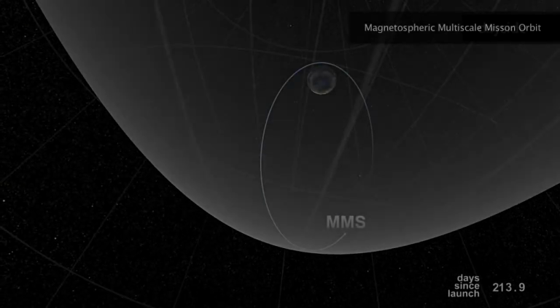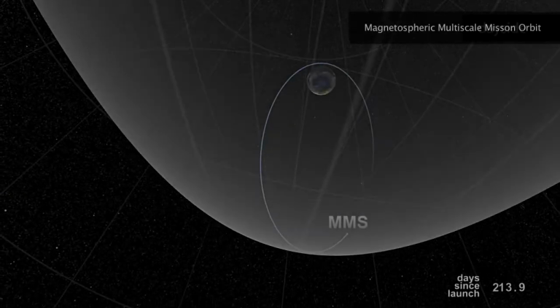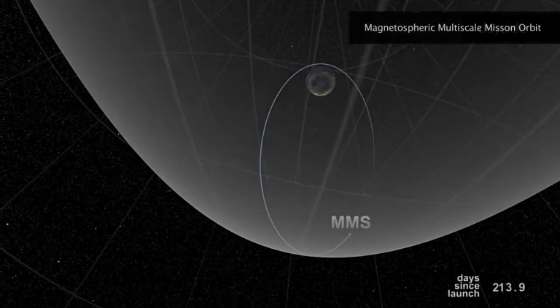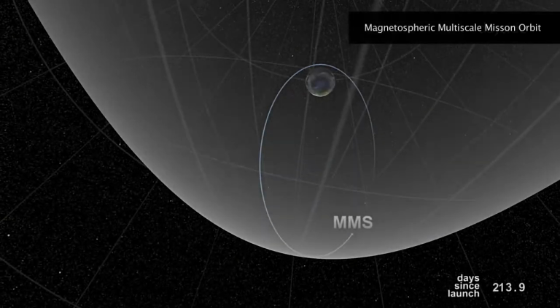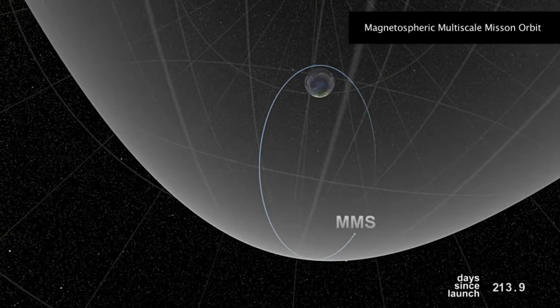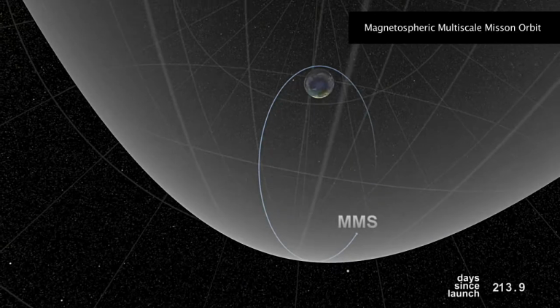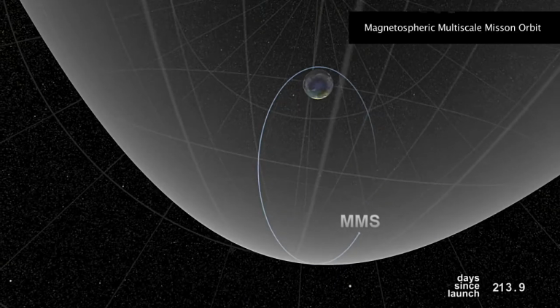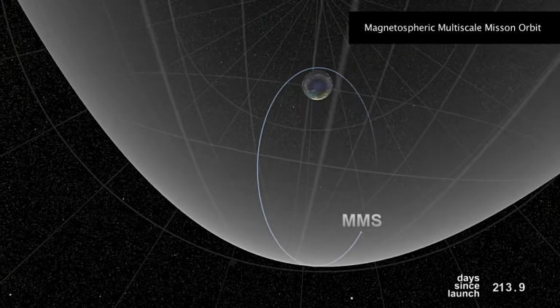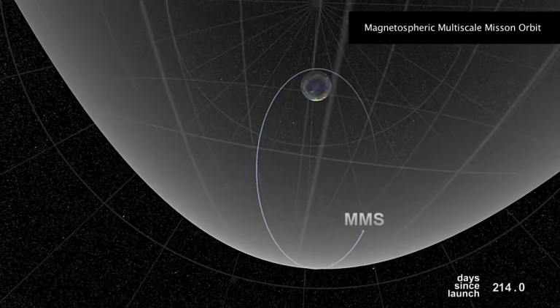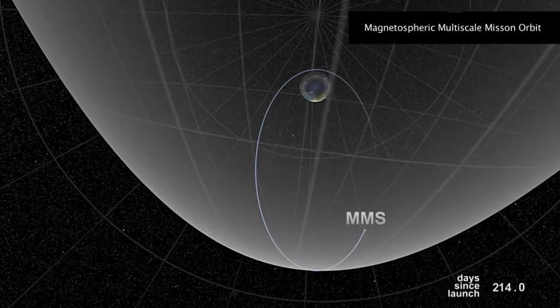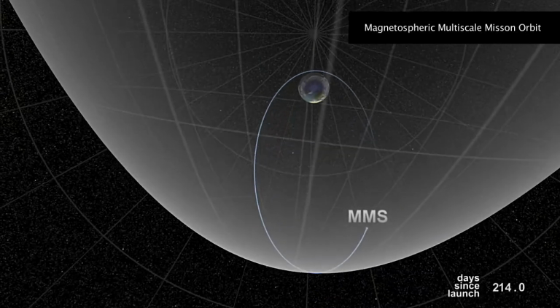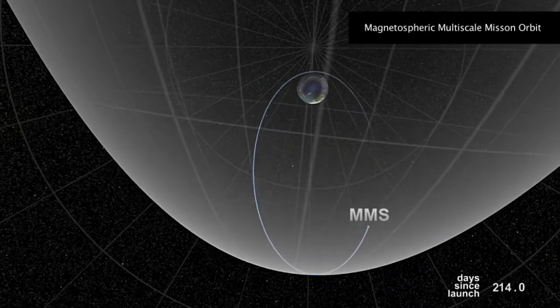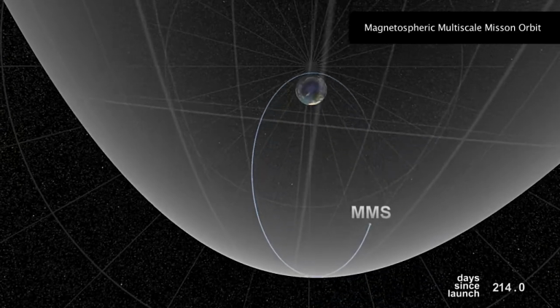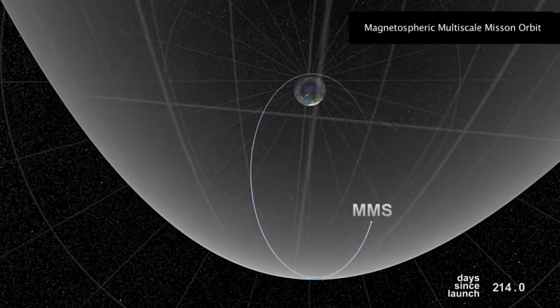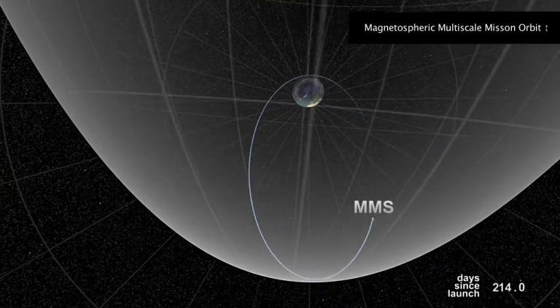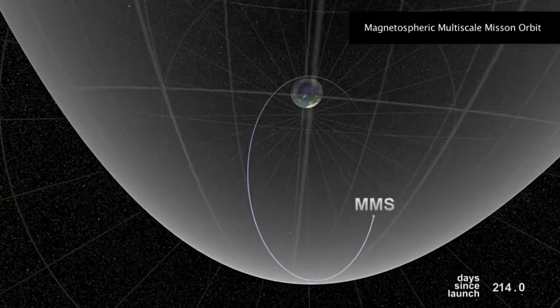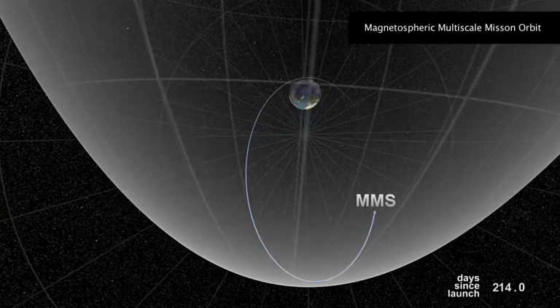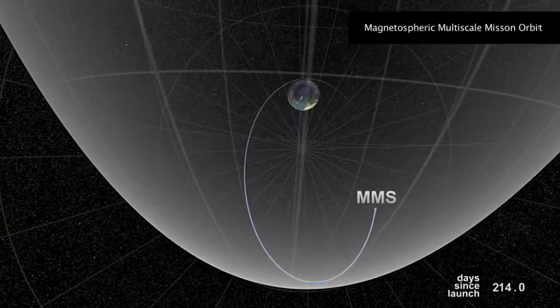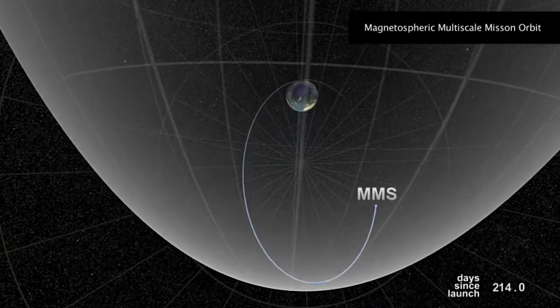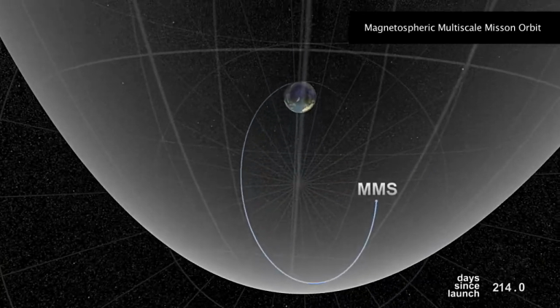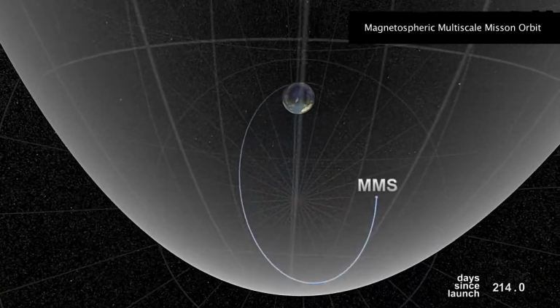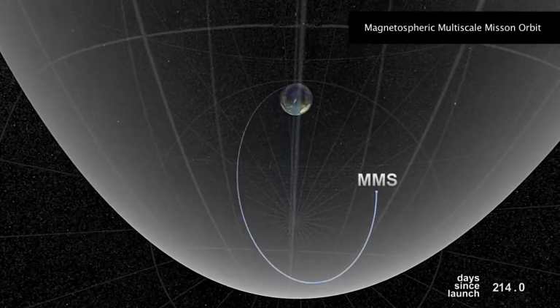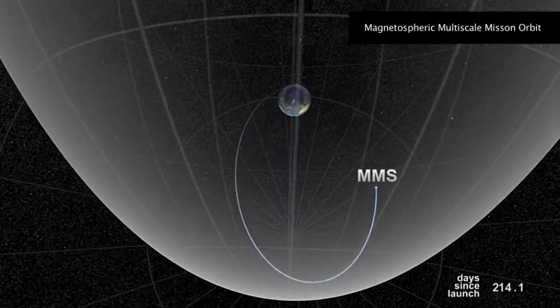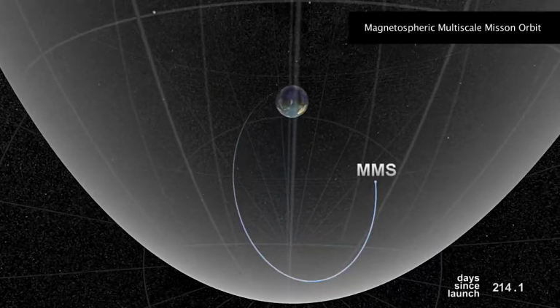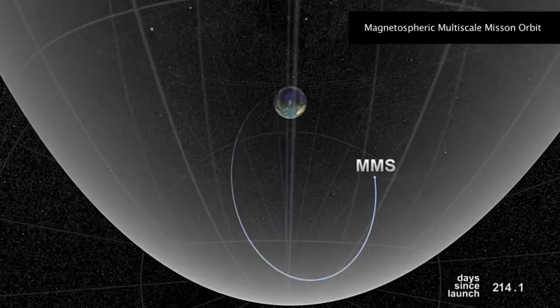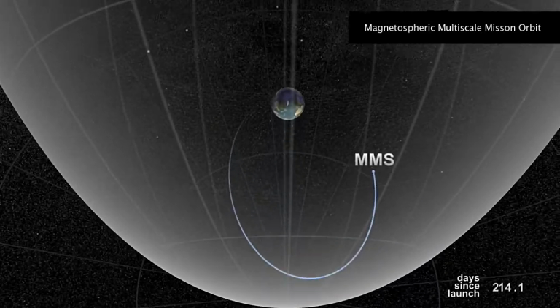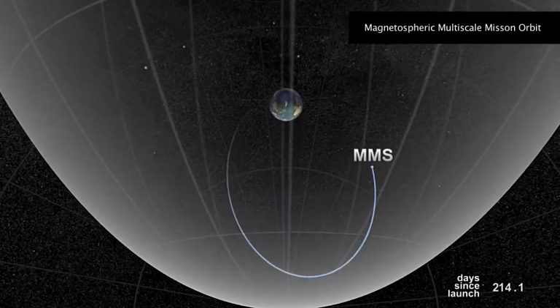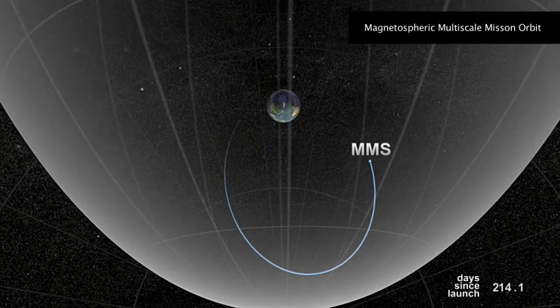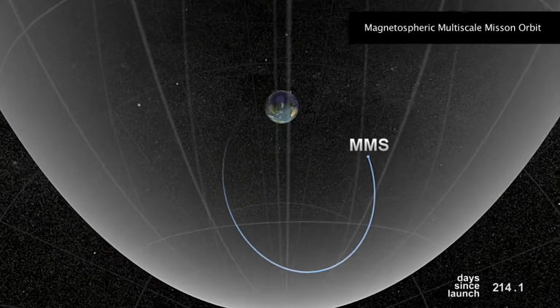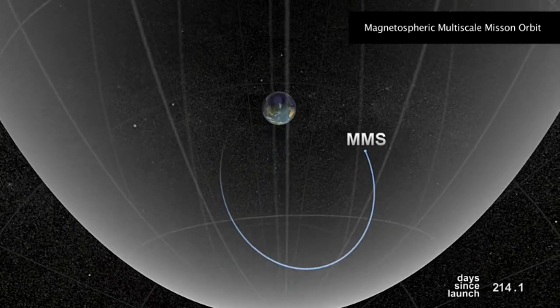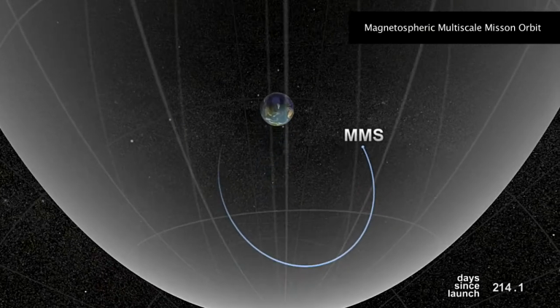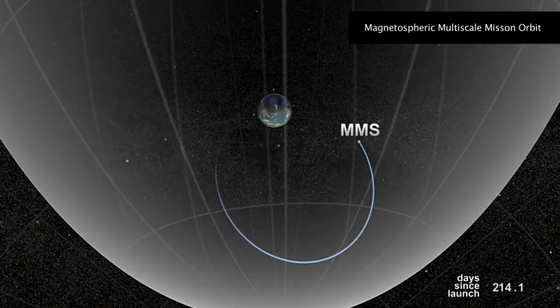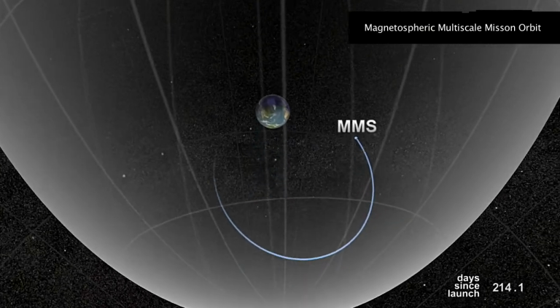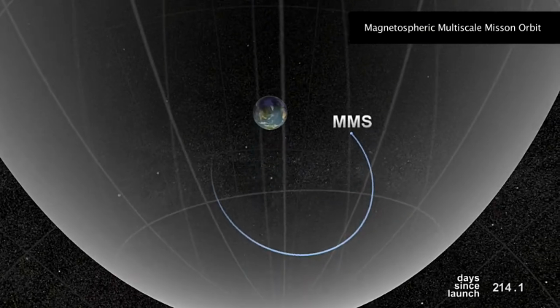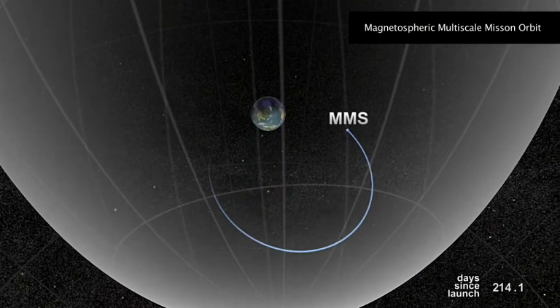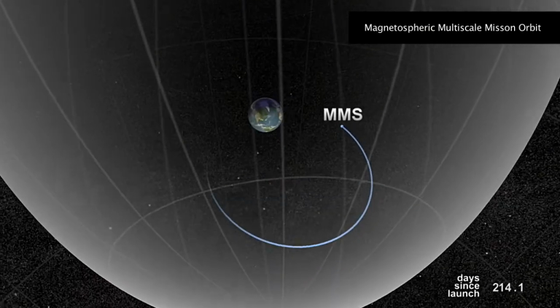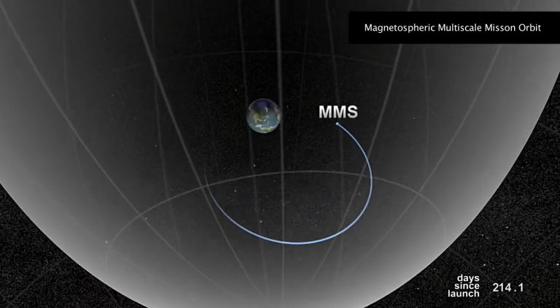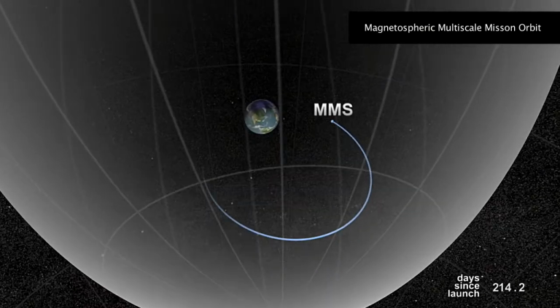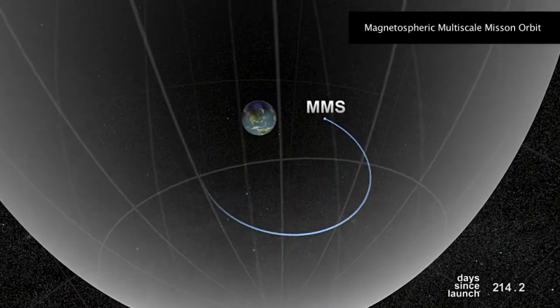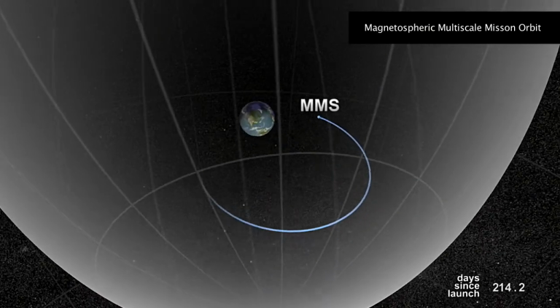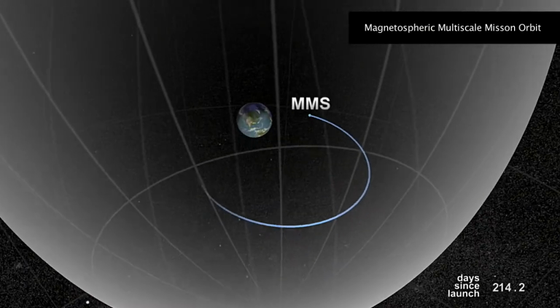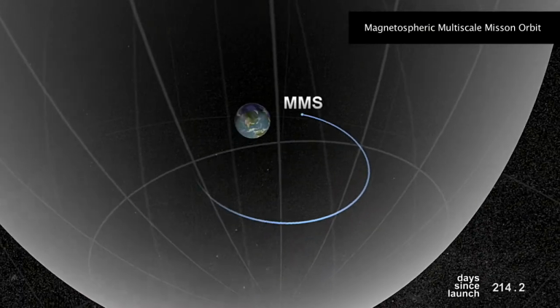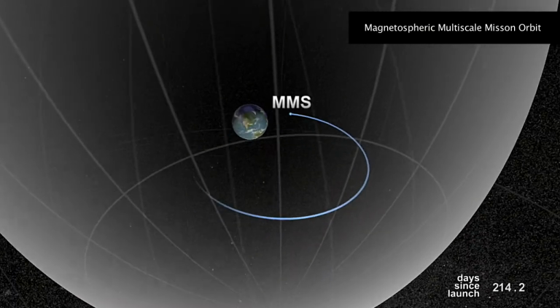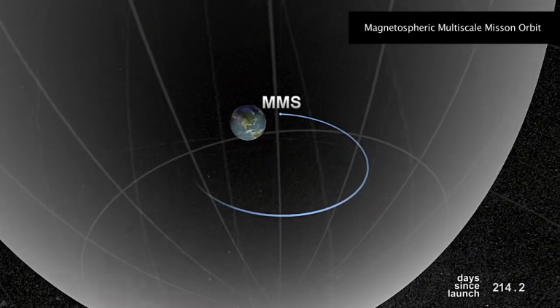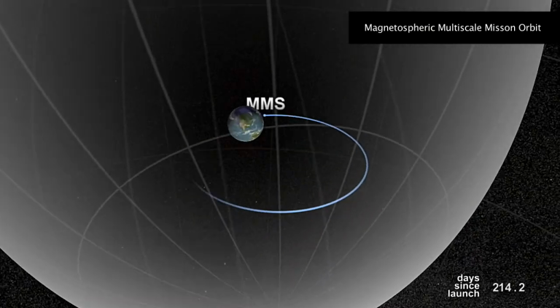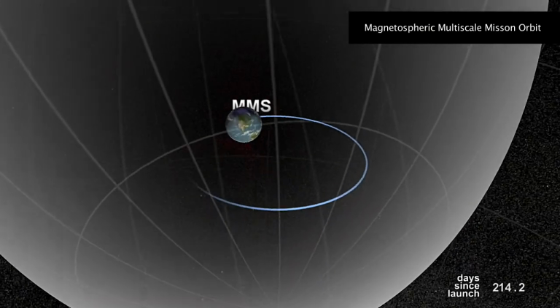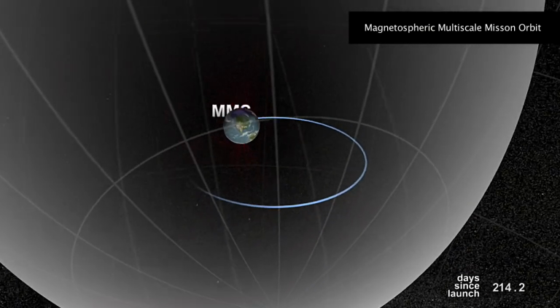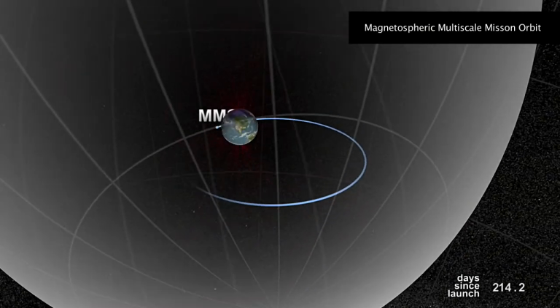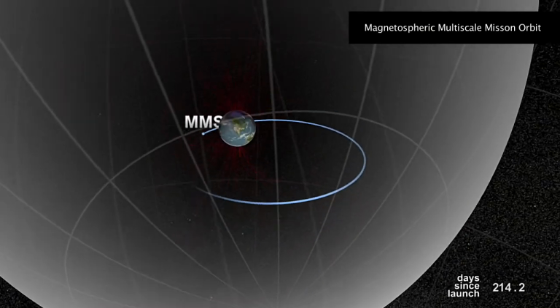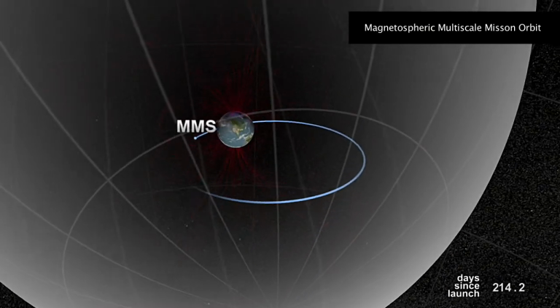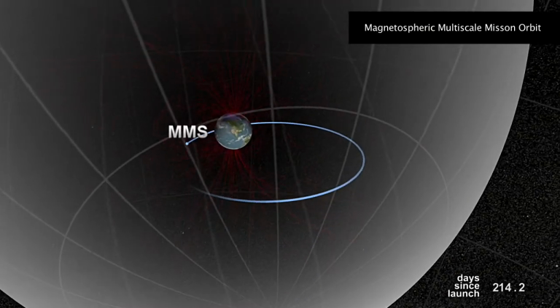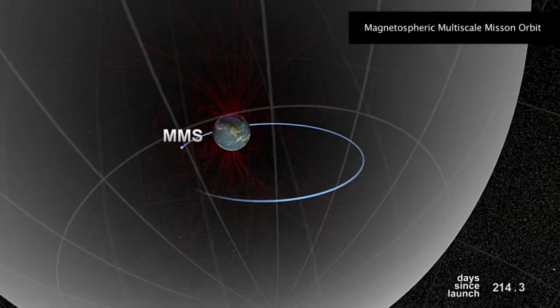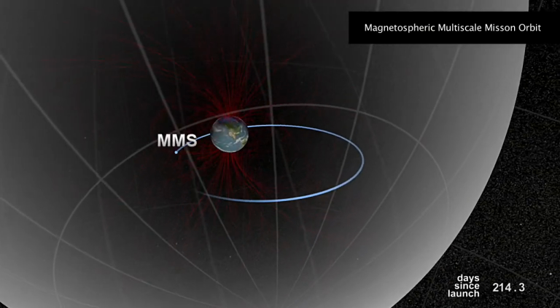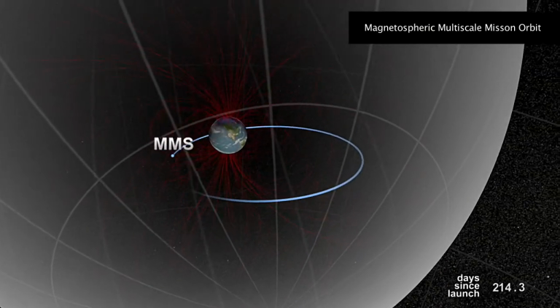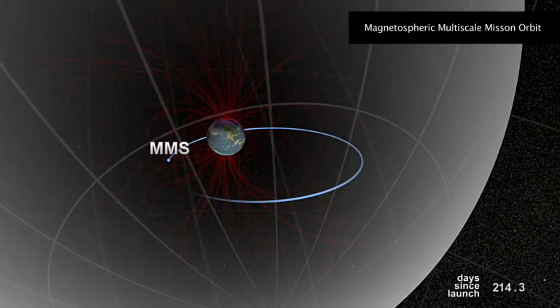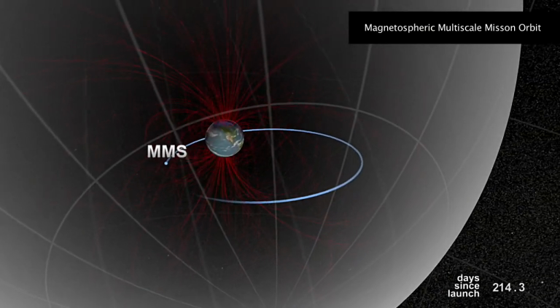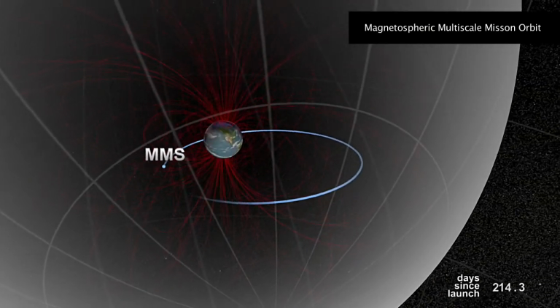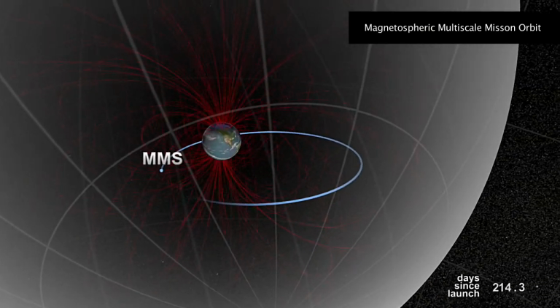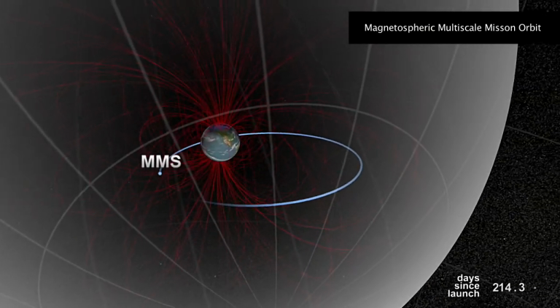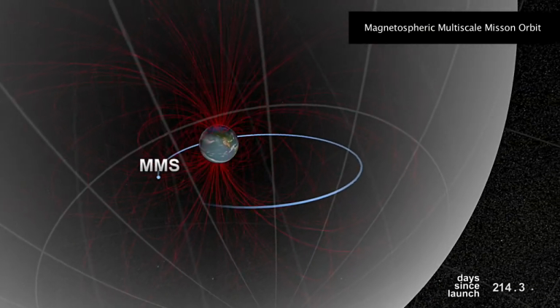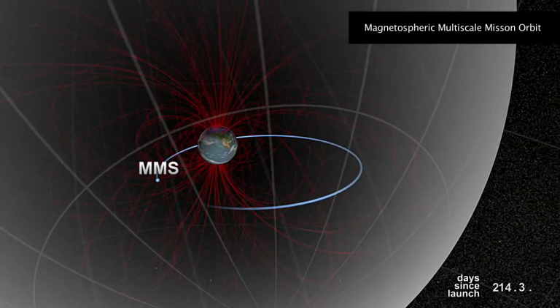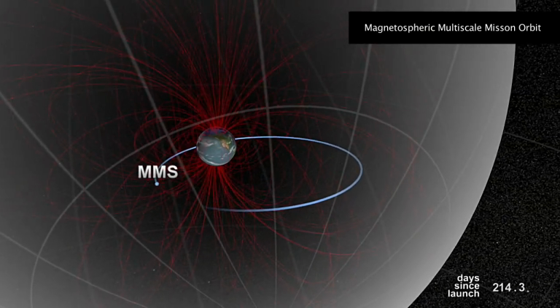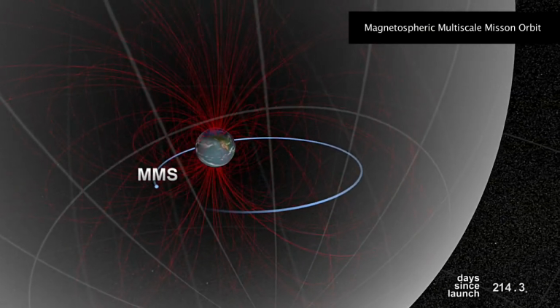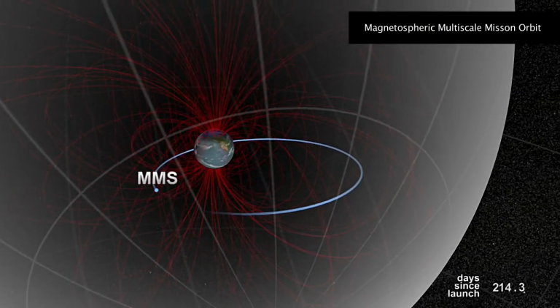Hi, I'm John Dorelli. I'm a space scientist at NASA's Goddard Space Flight Center. I'd like to tell you a little bit about NASA's MMS mission.